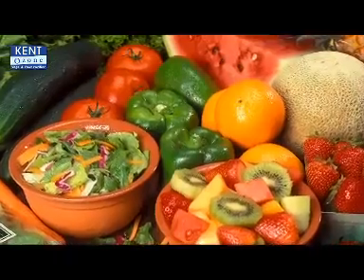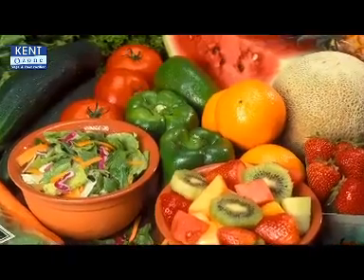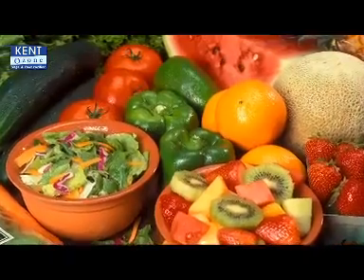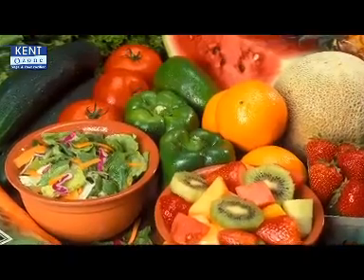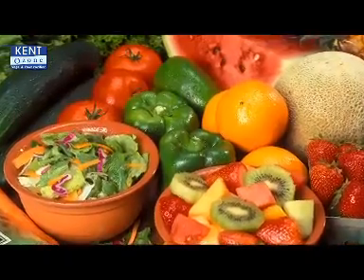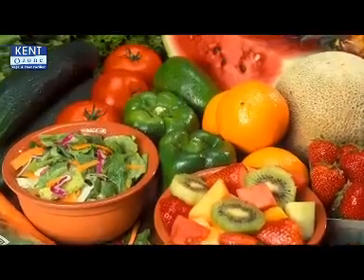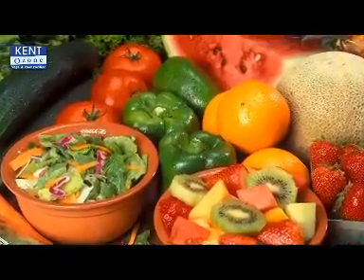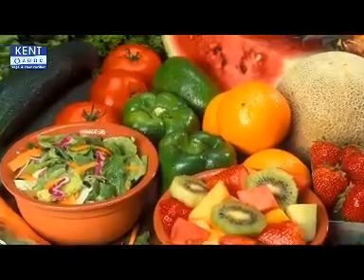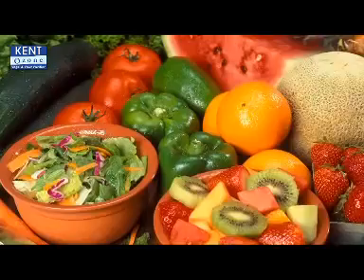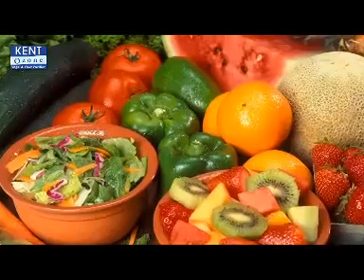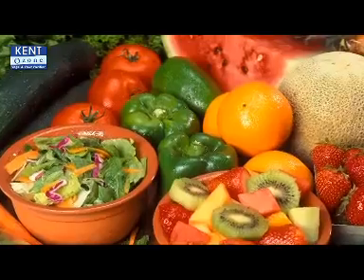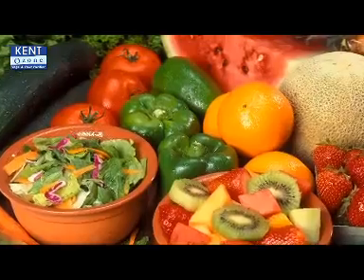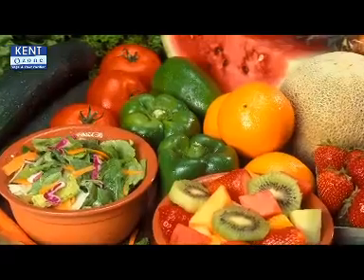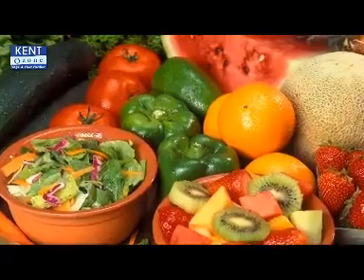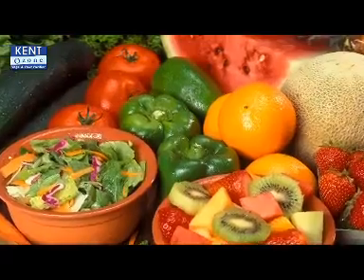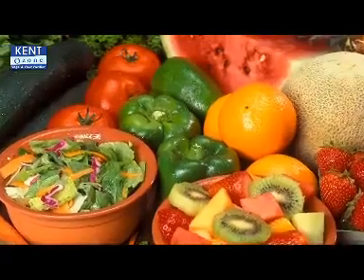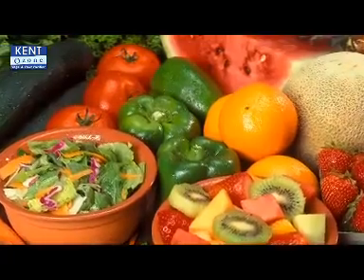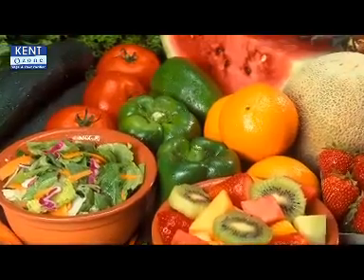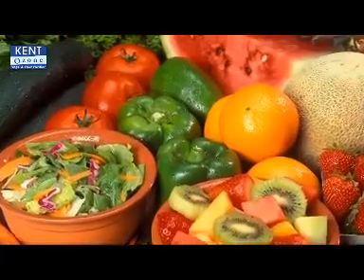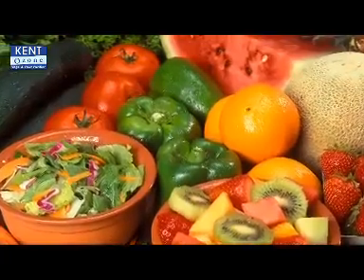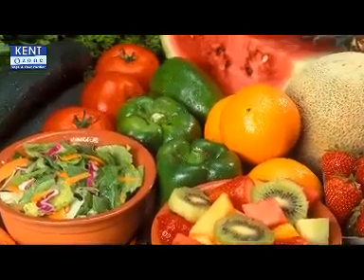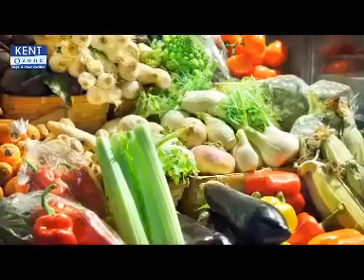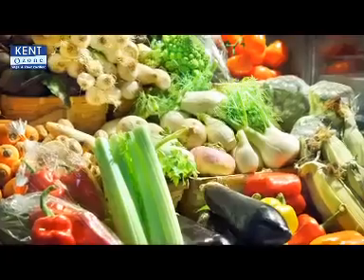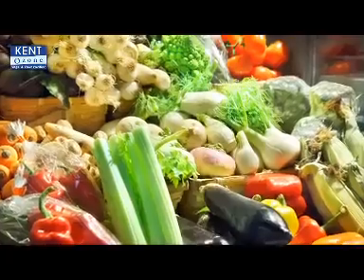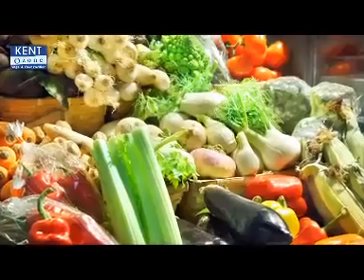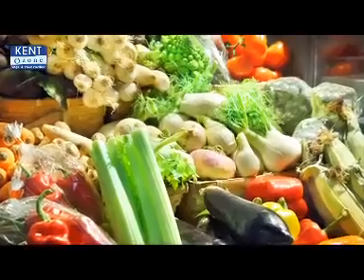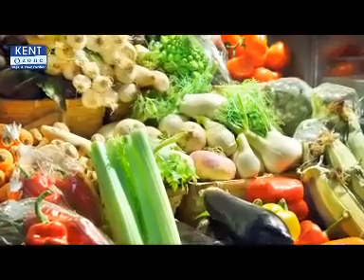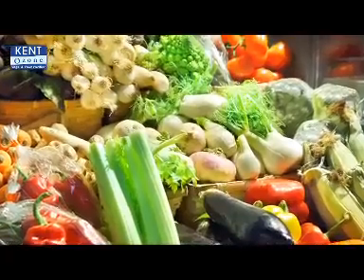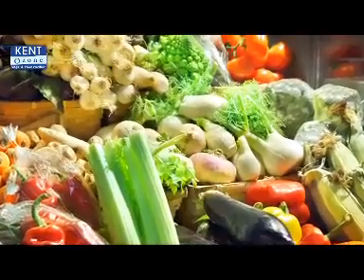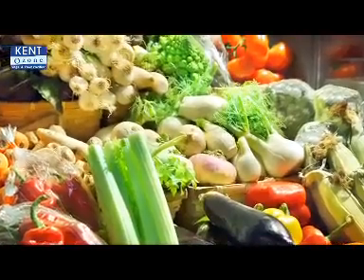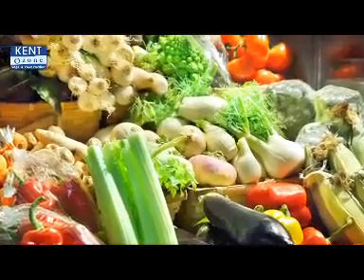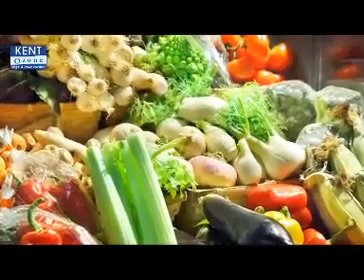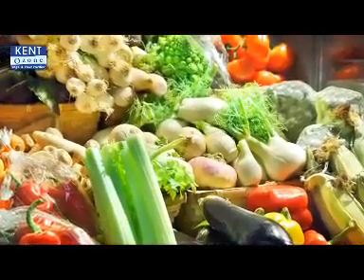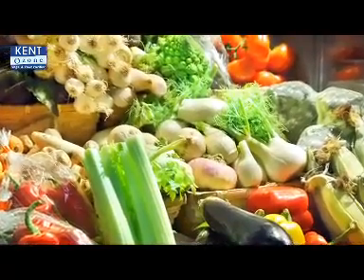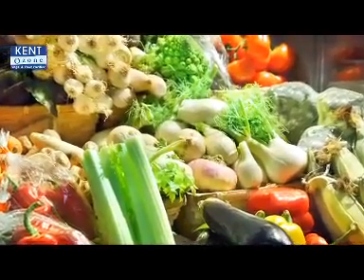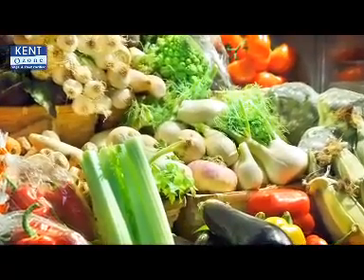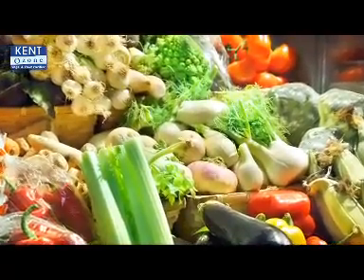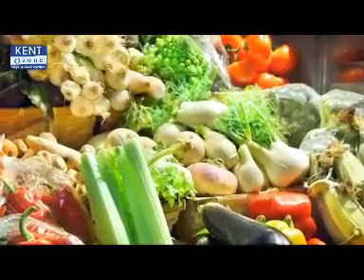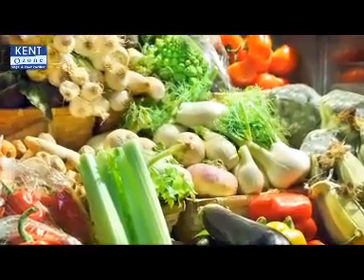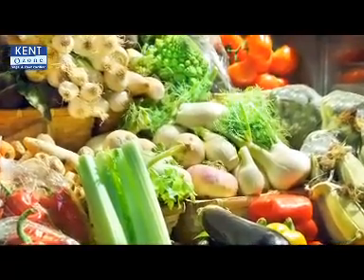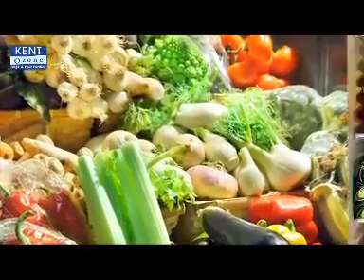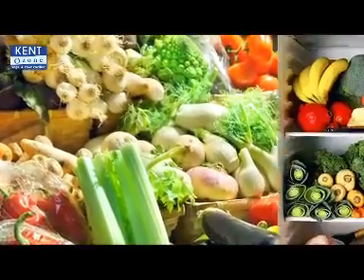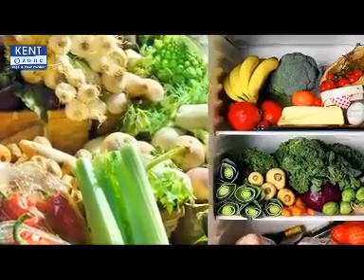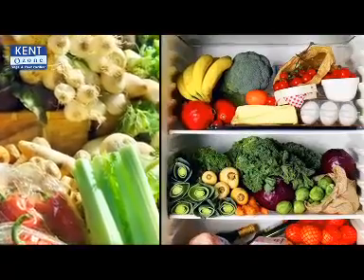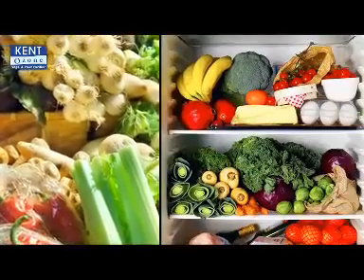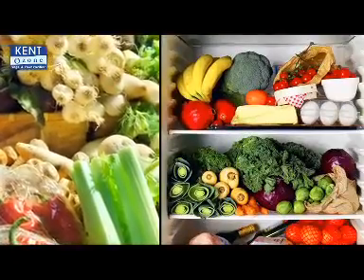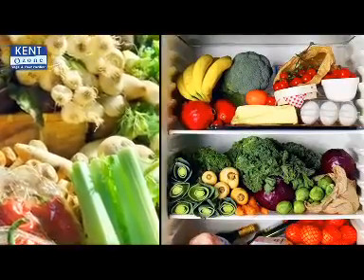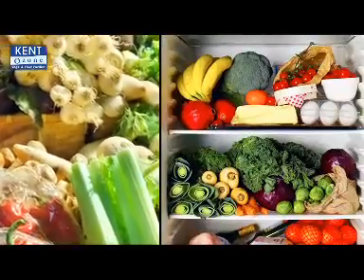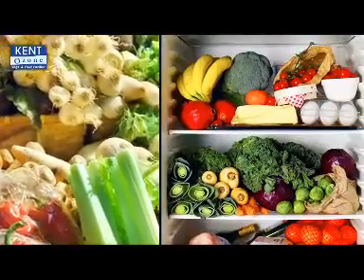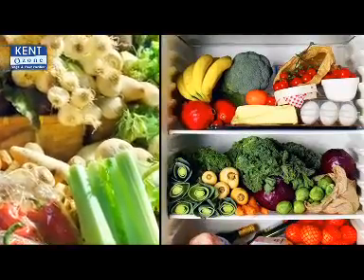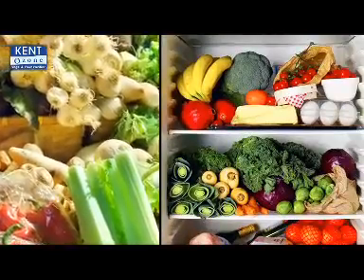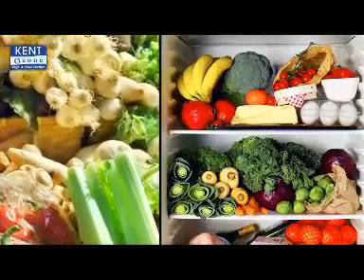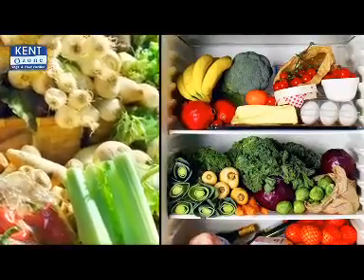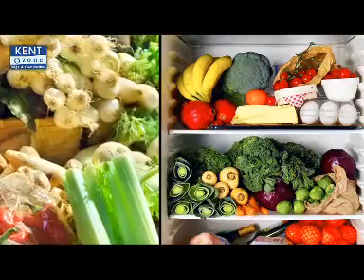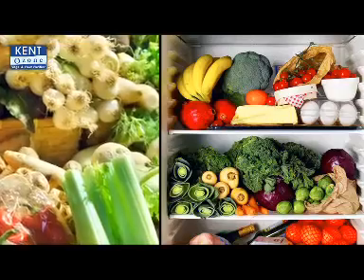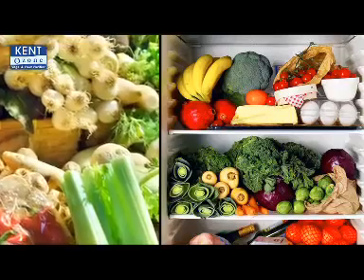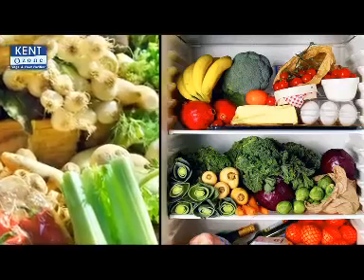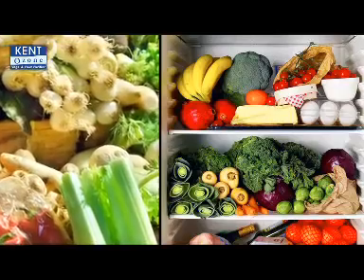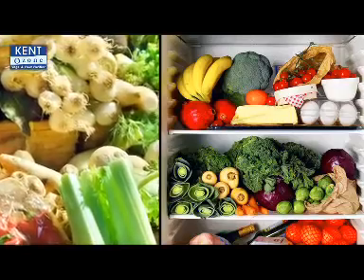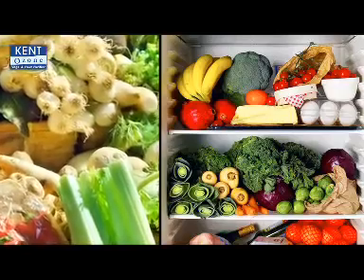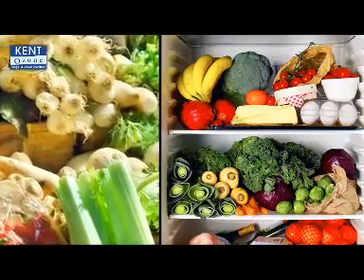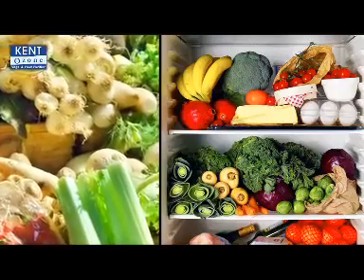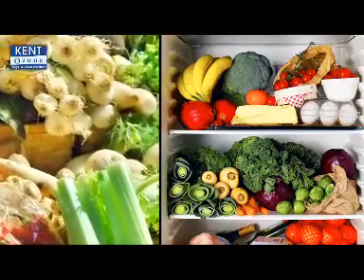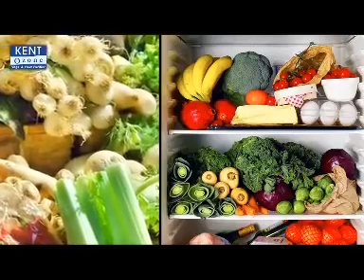Now your fruits and vegetables are completely free from chemicals and bacteria. This is not the only advantage — they will also stay fresh for a longer period, which means you can keep them in your fridge for a longer time.